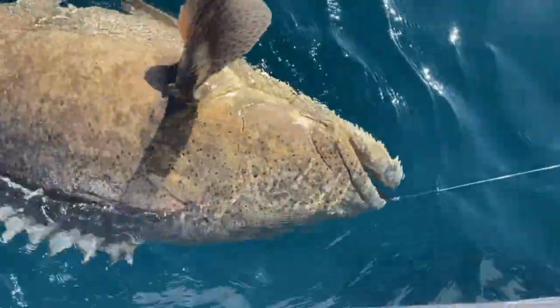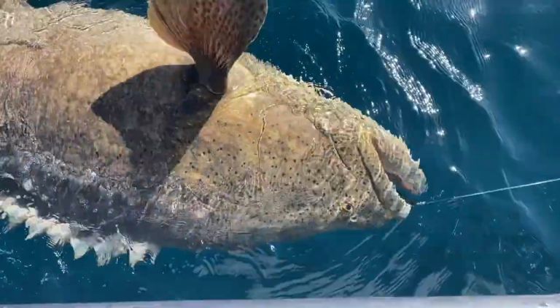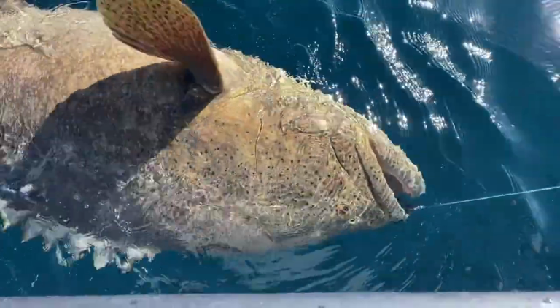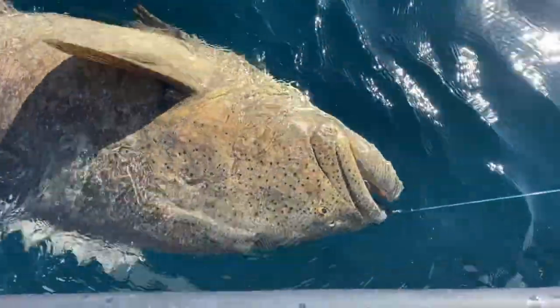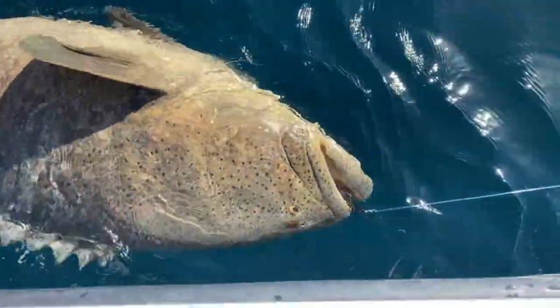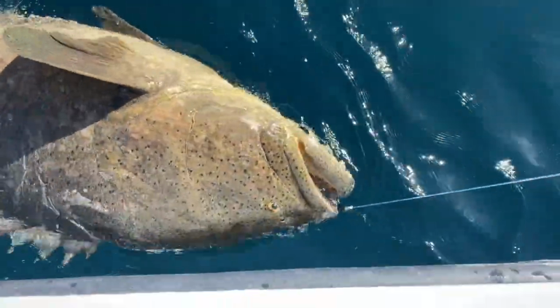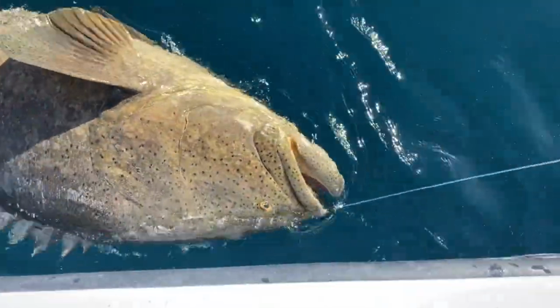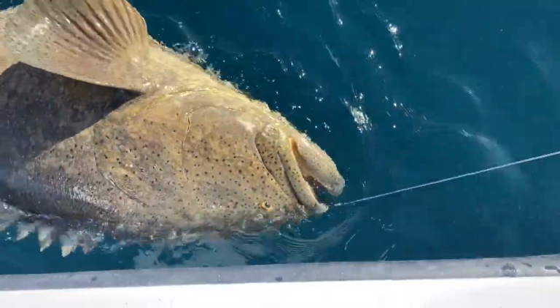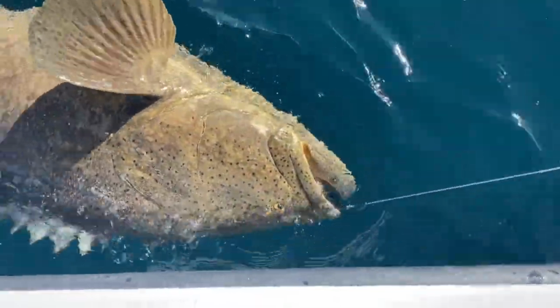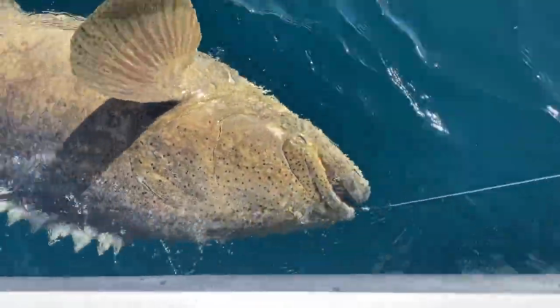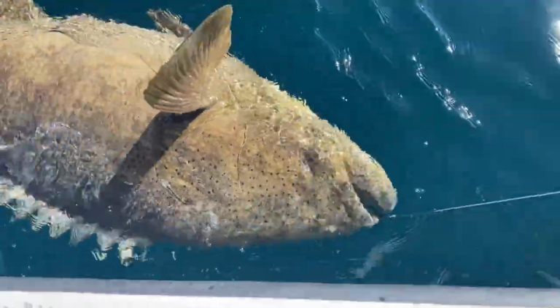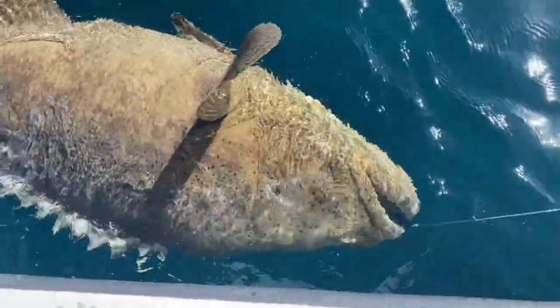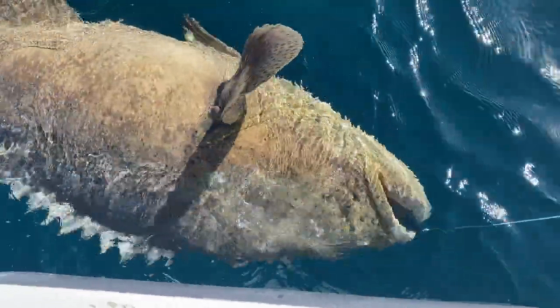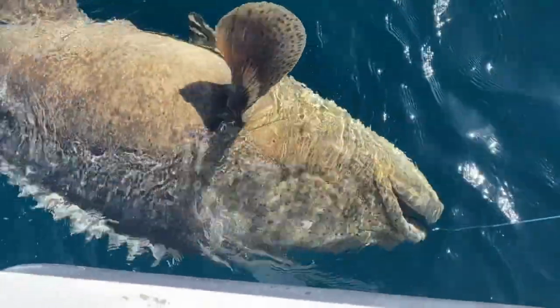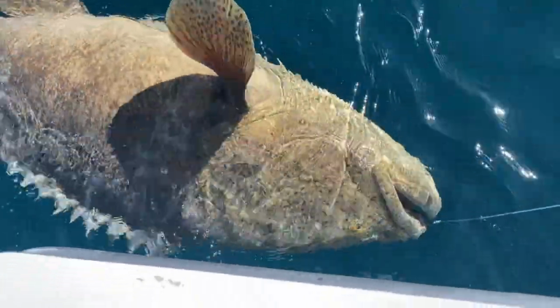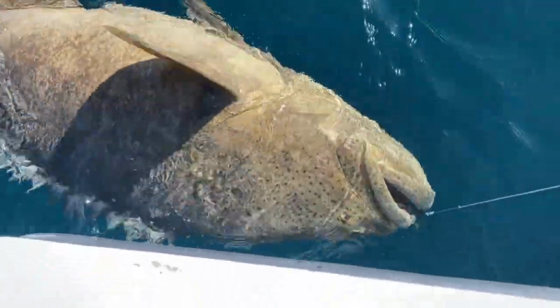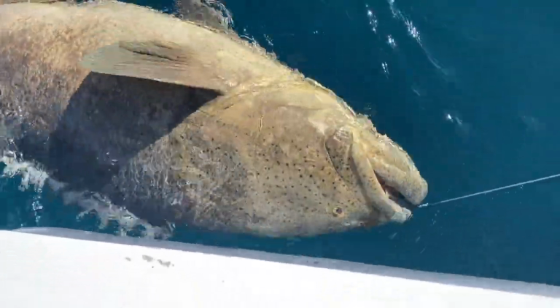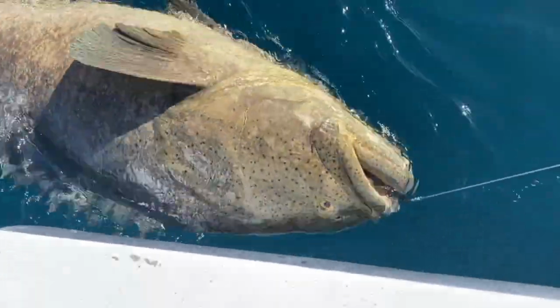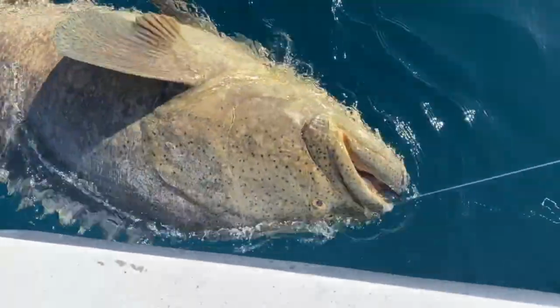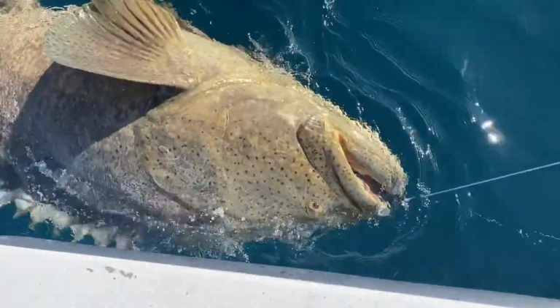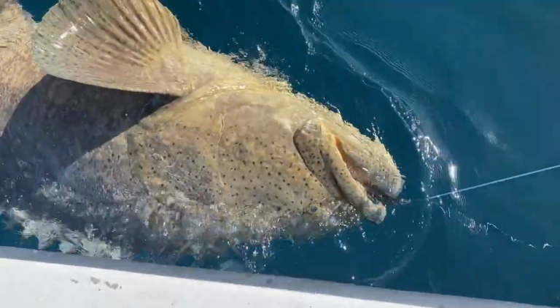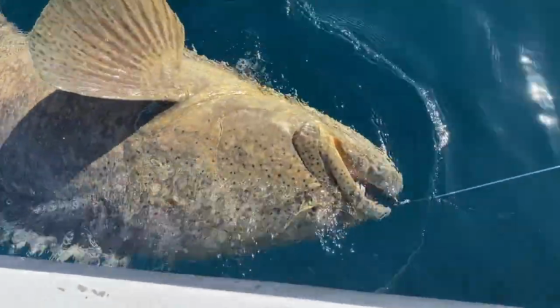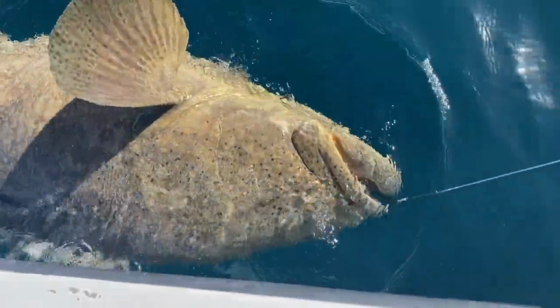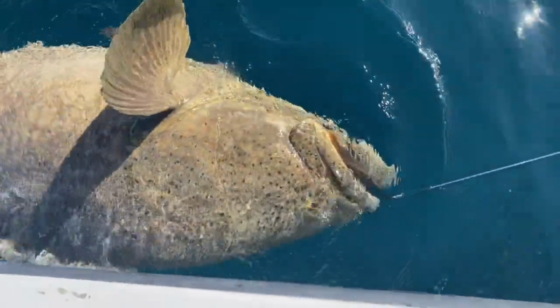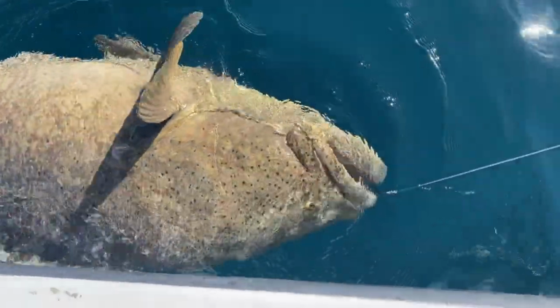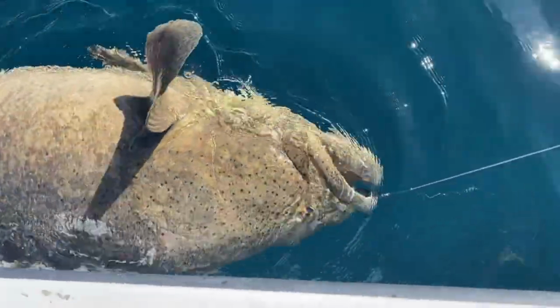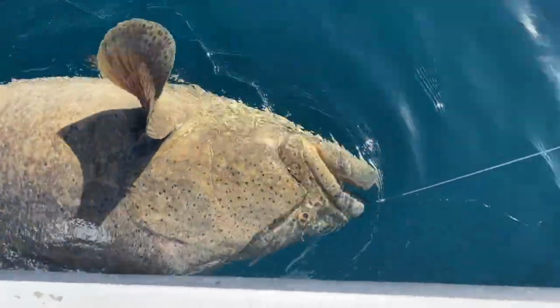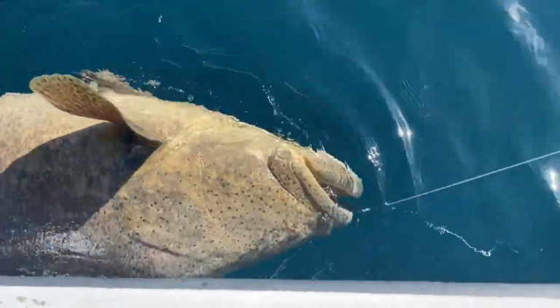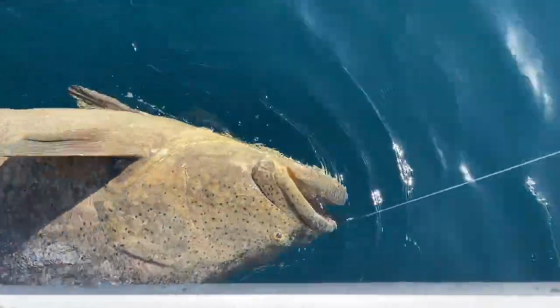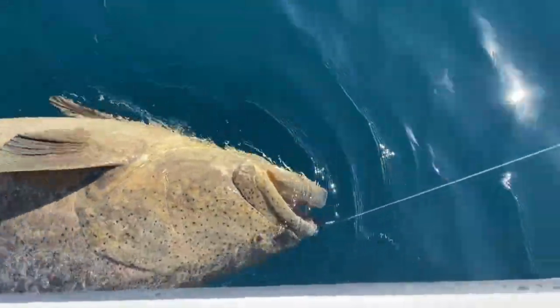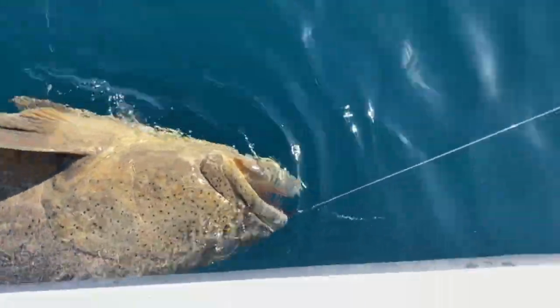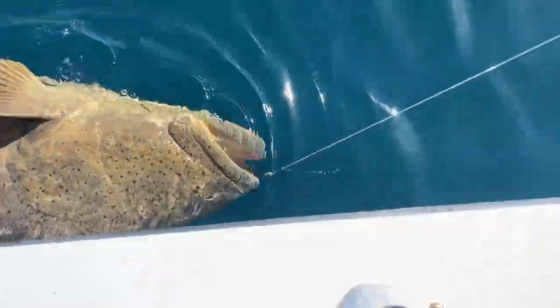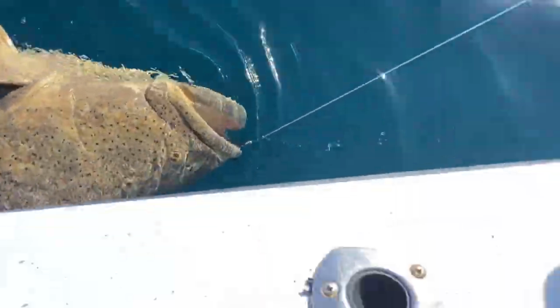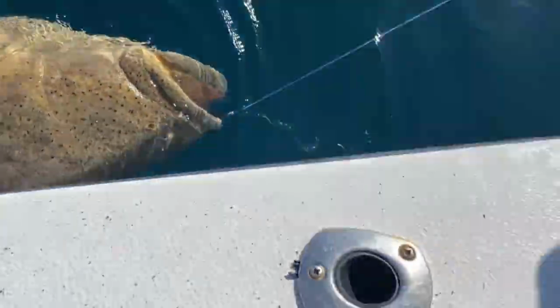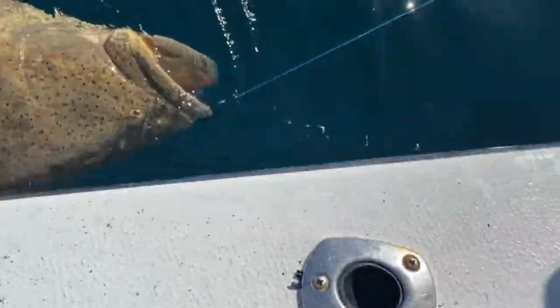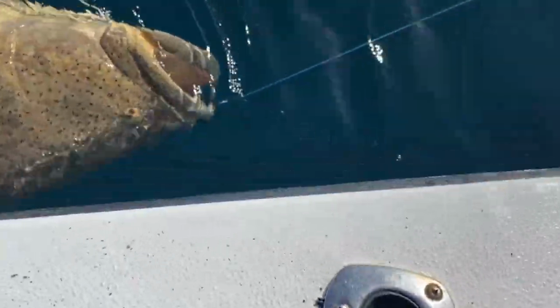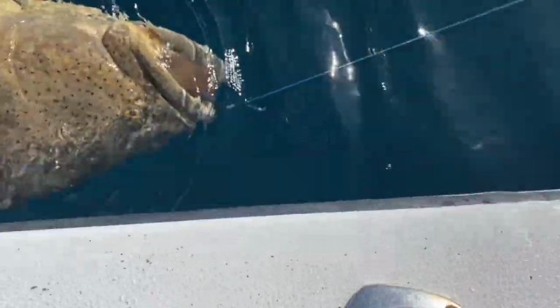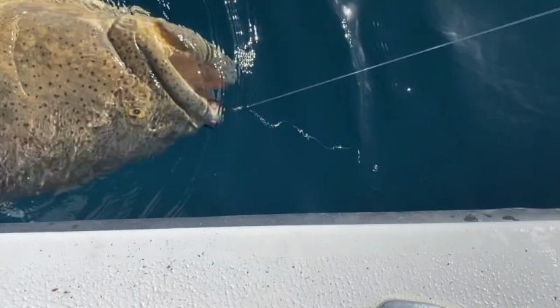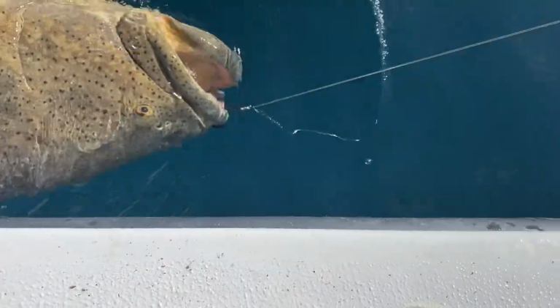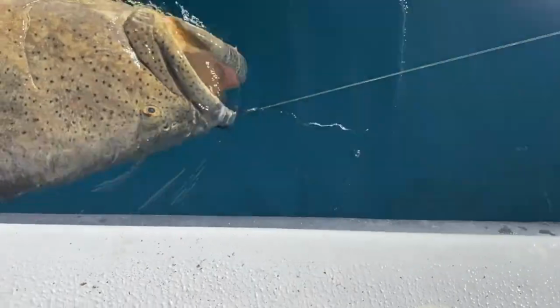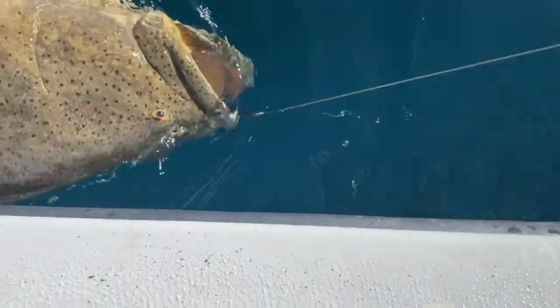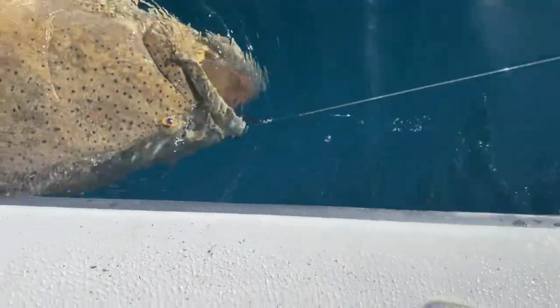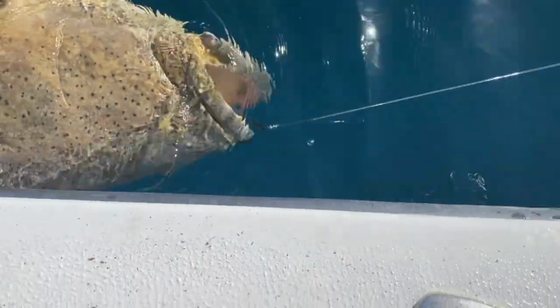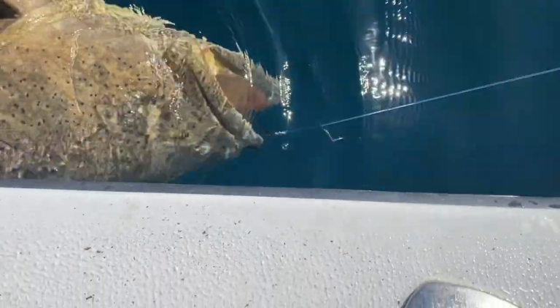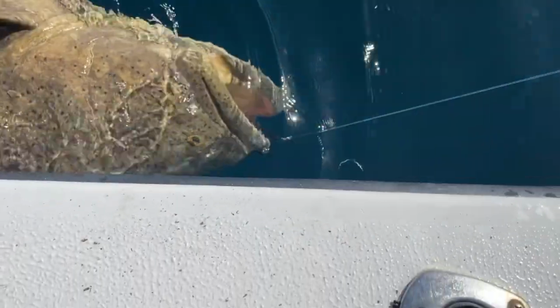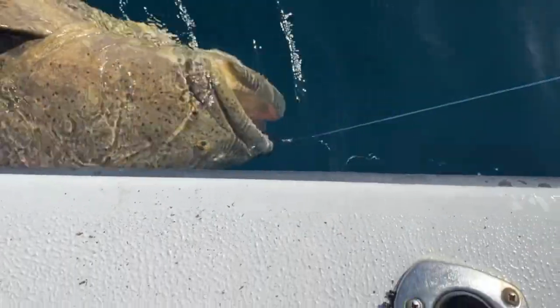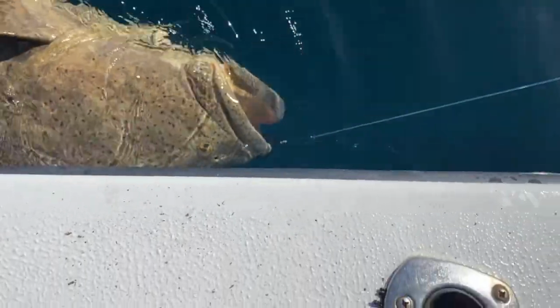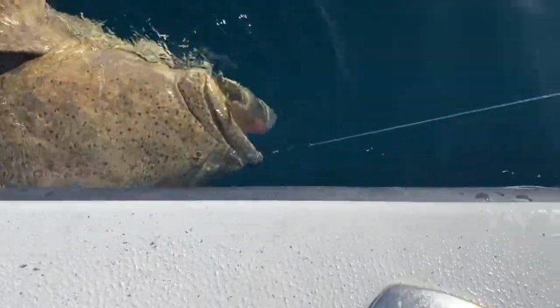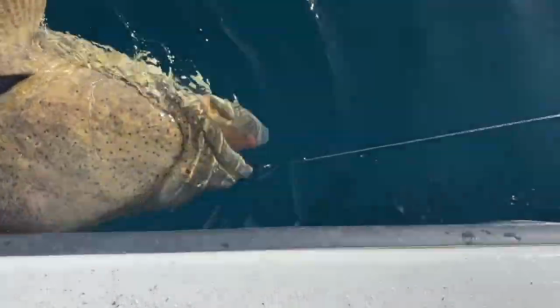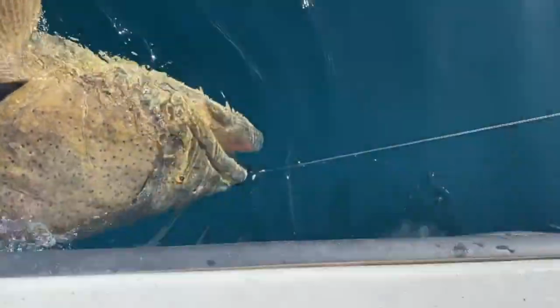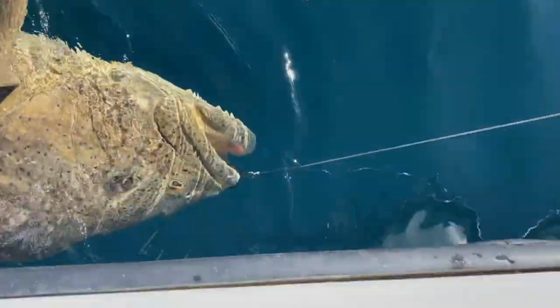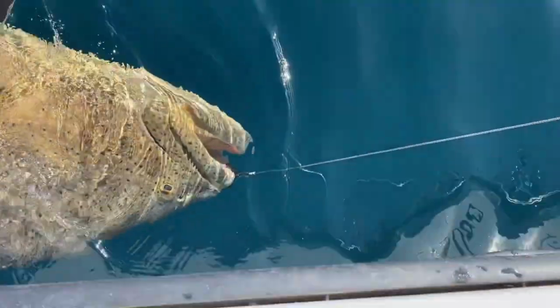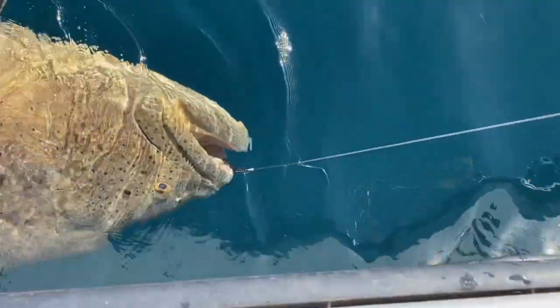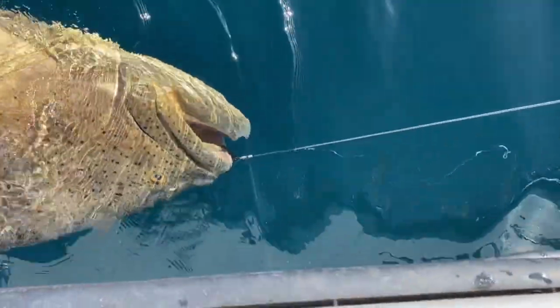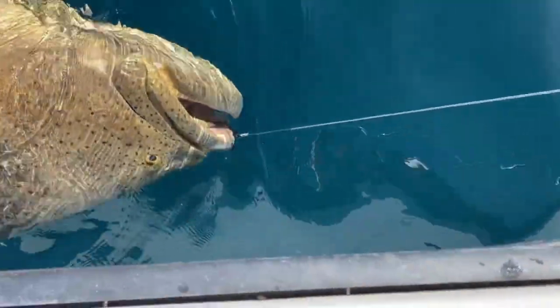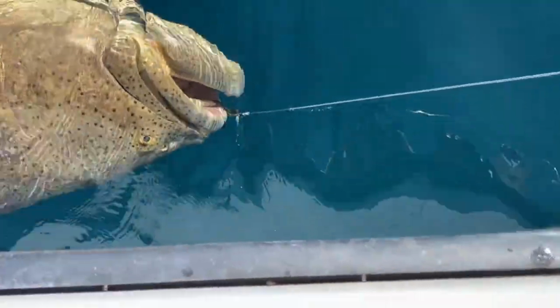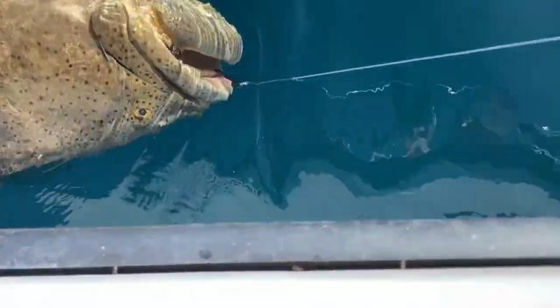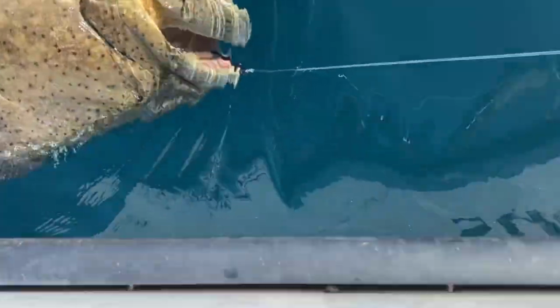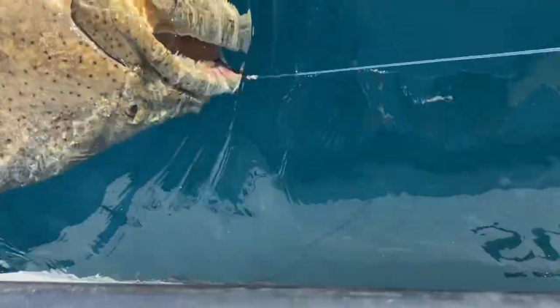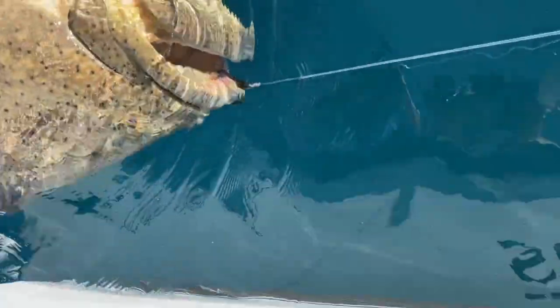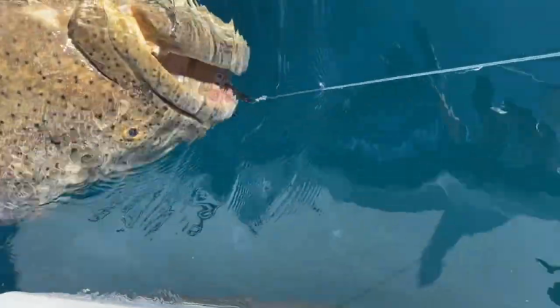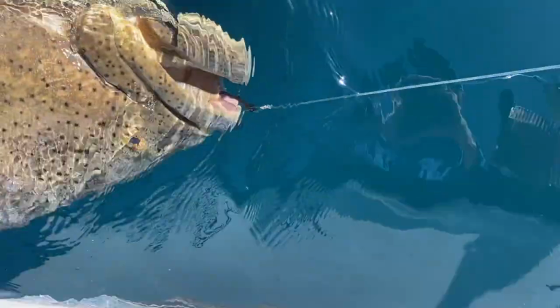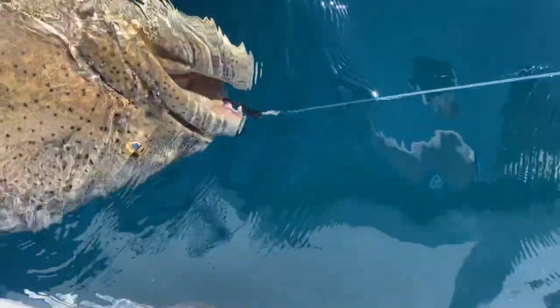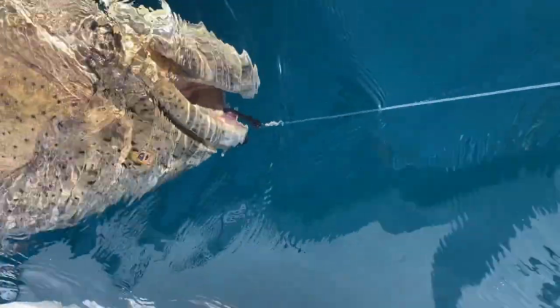That's a Goliath grouper. And I'm about to jump in the water. I'm going to put my life jacket on. I'm going in. The circle hook is perfect.